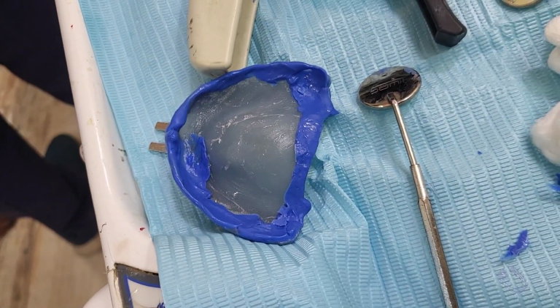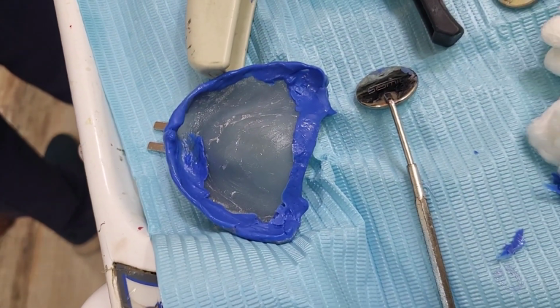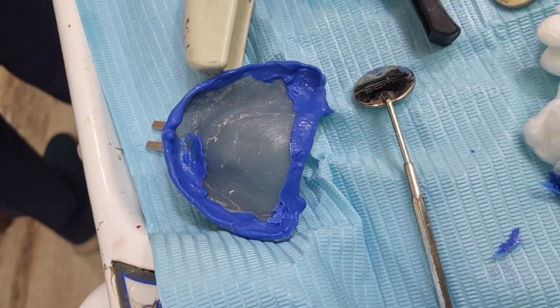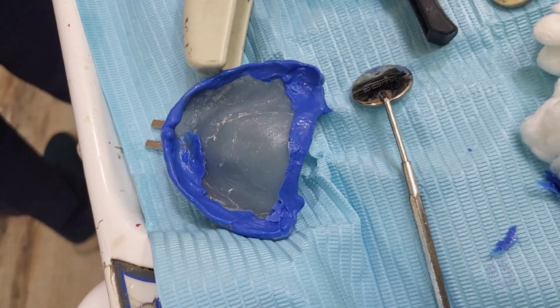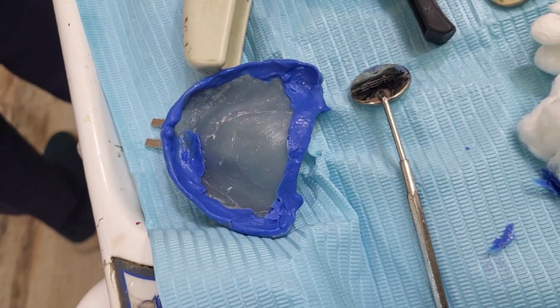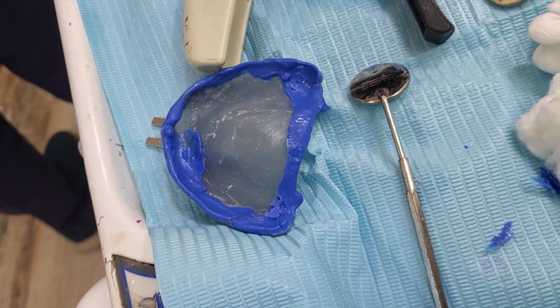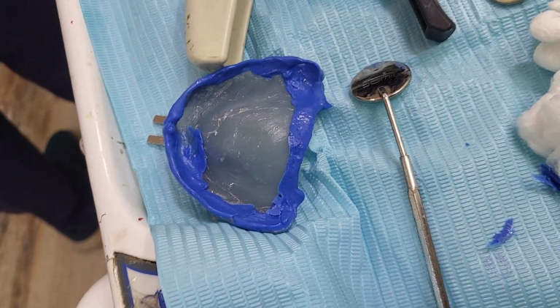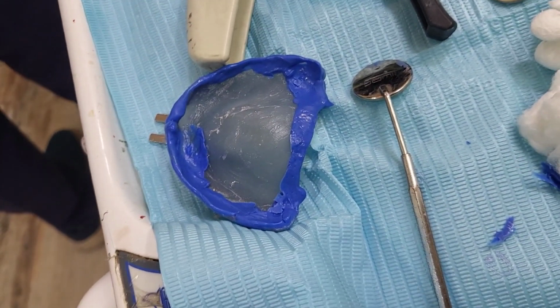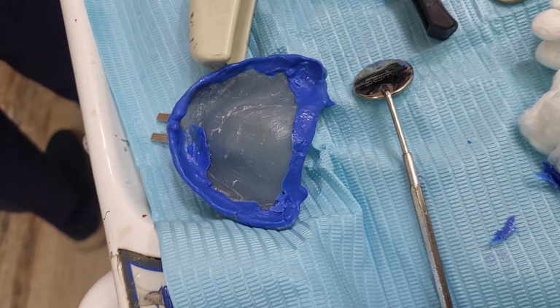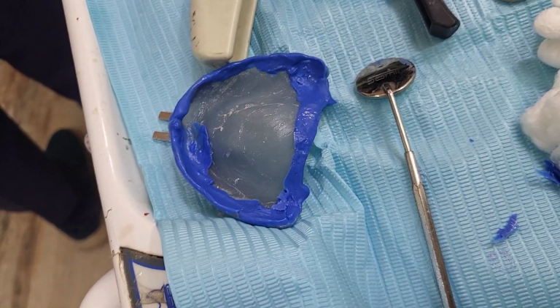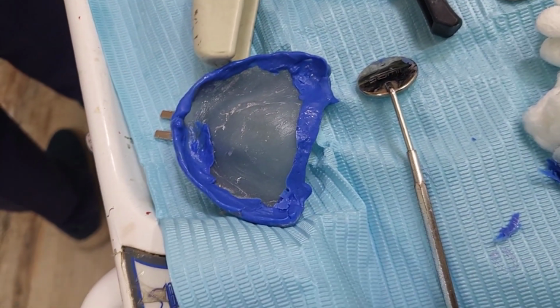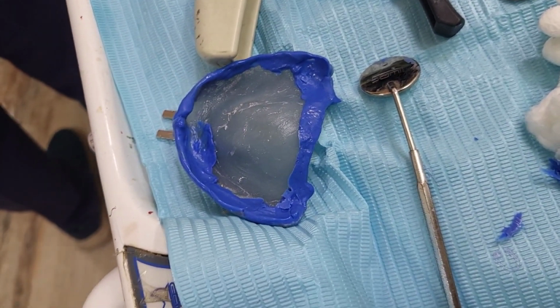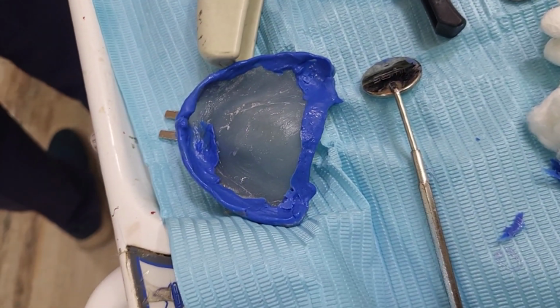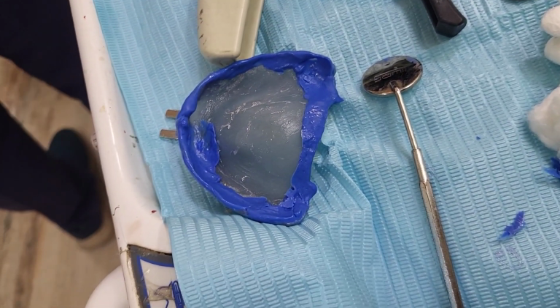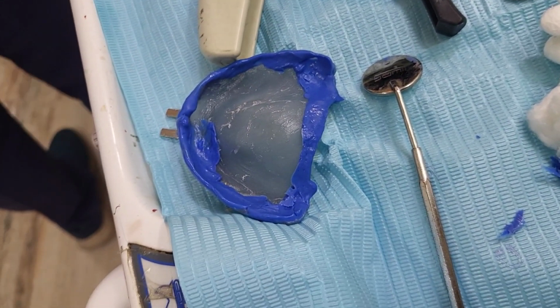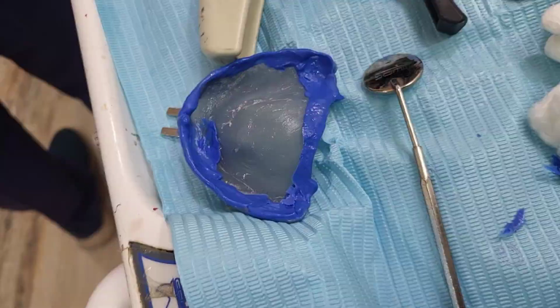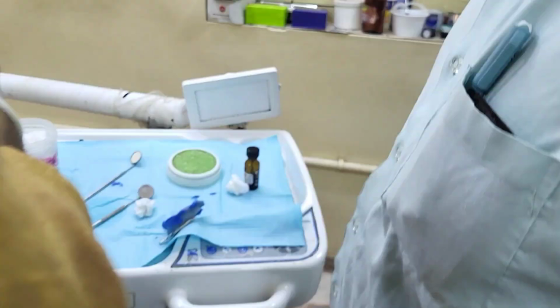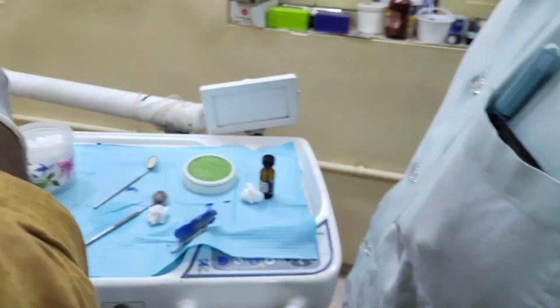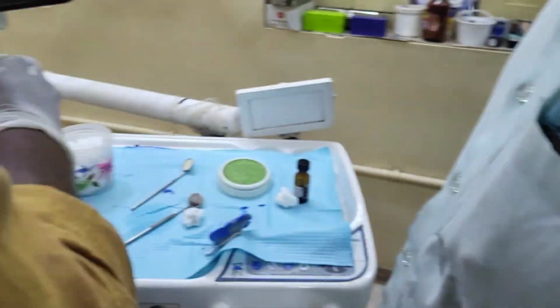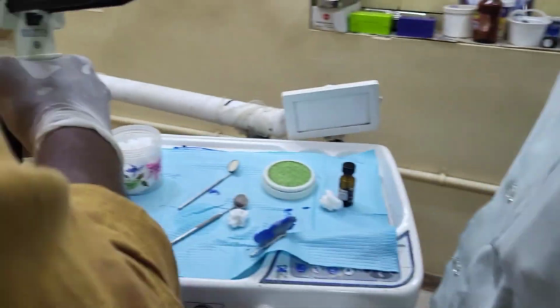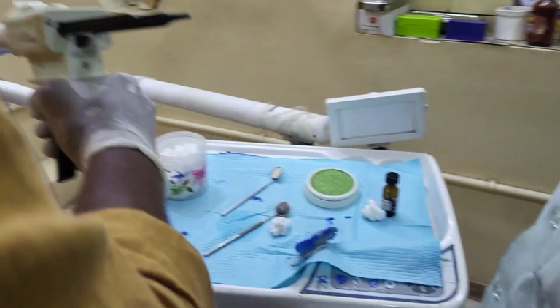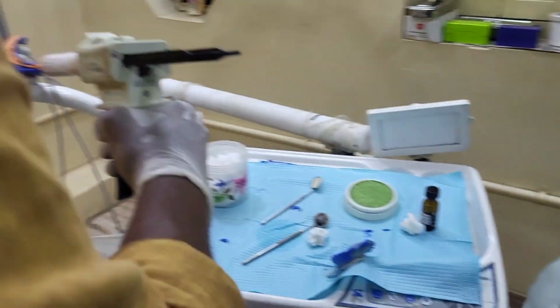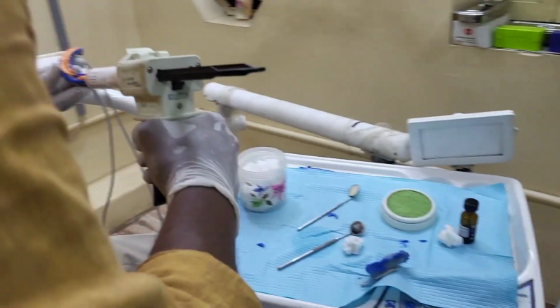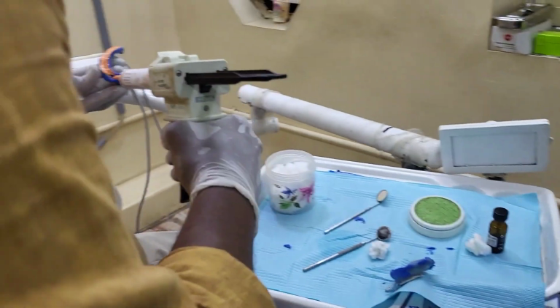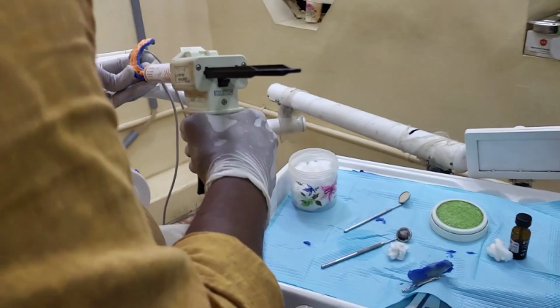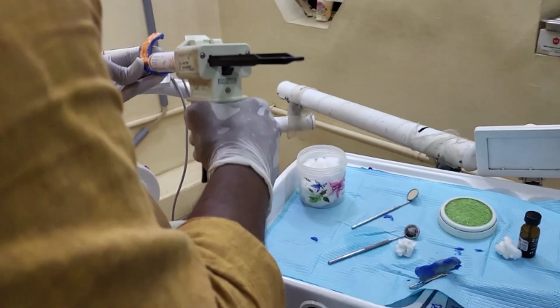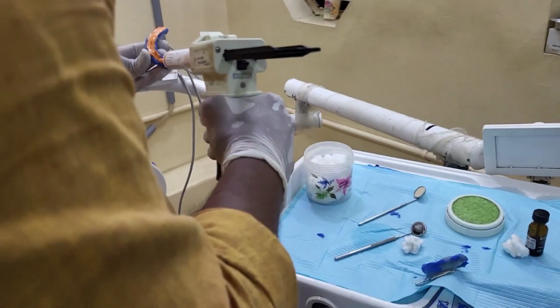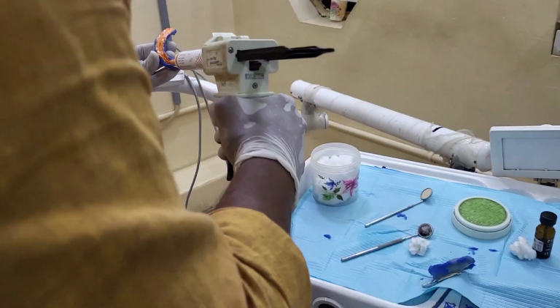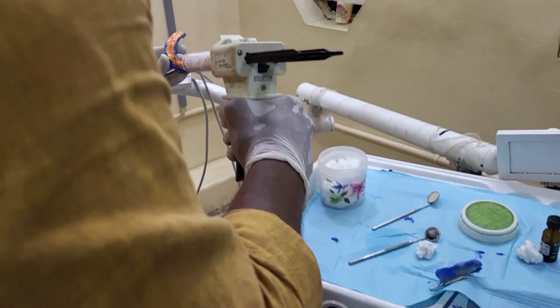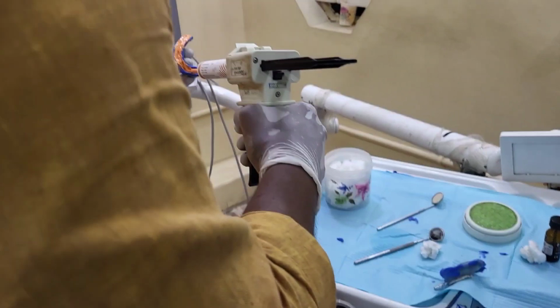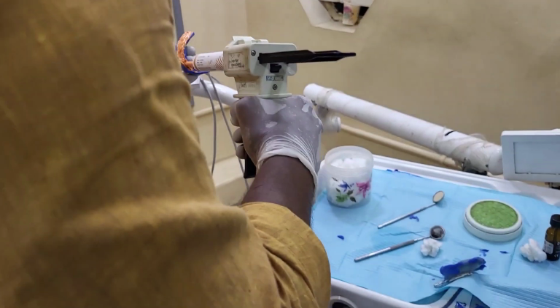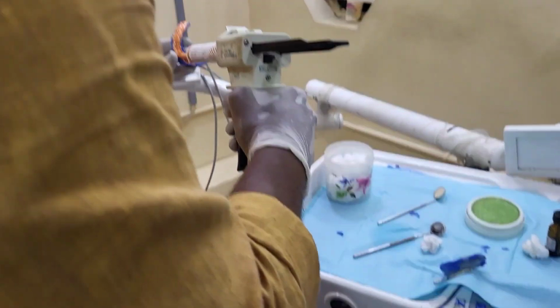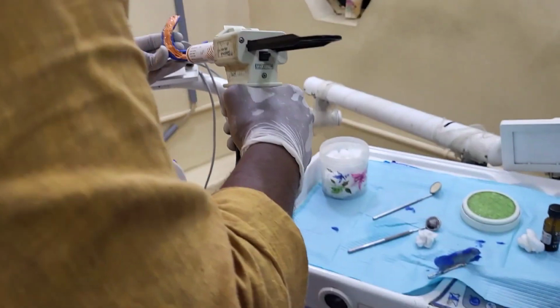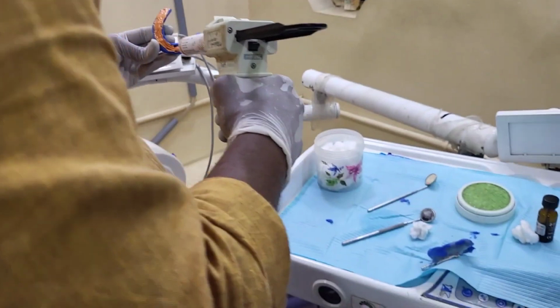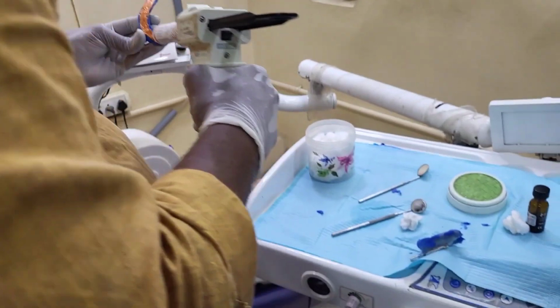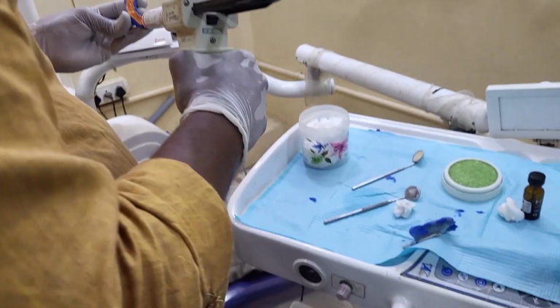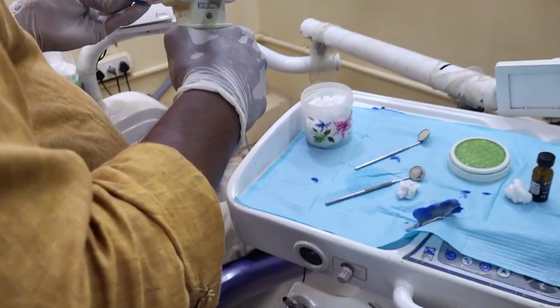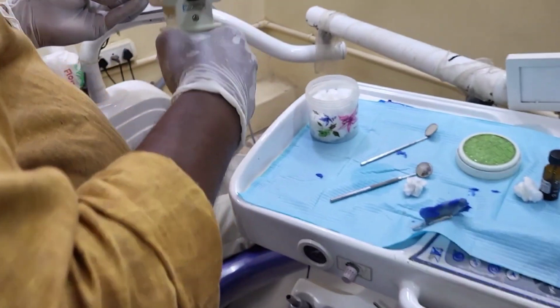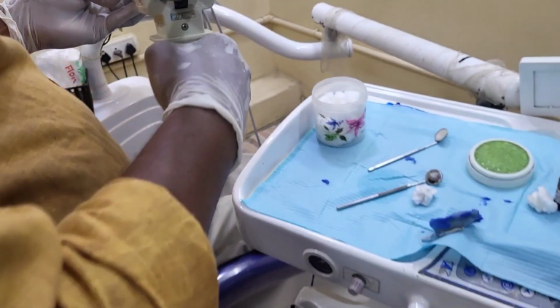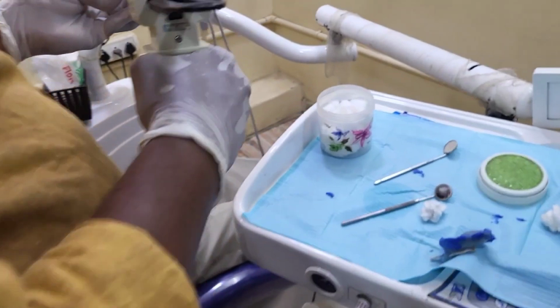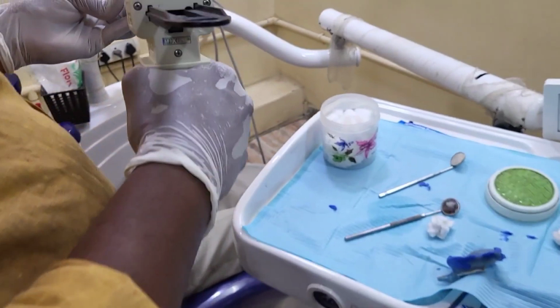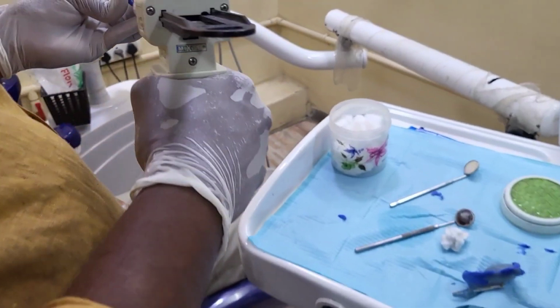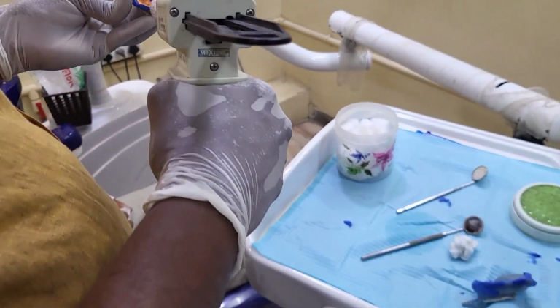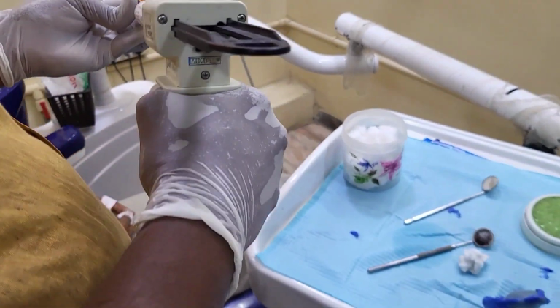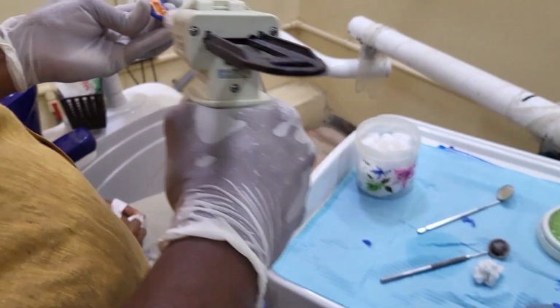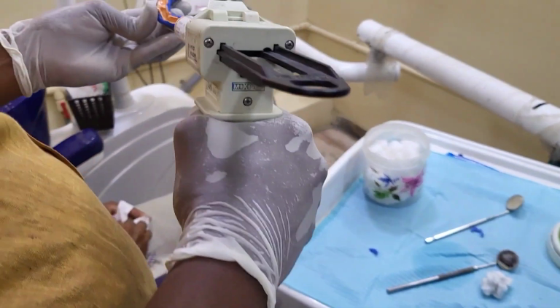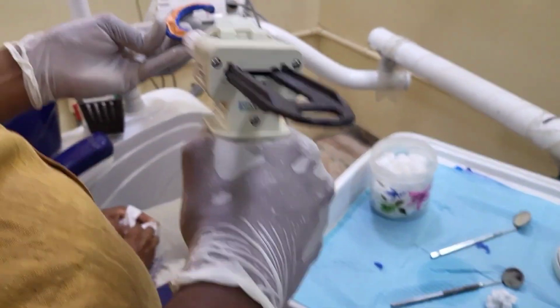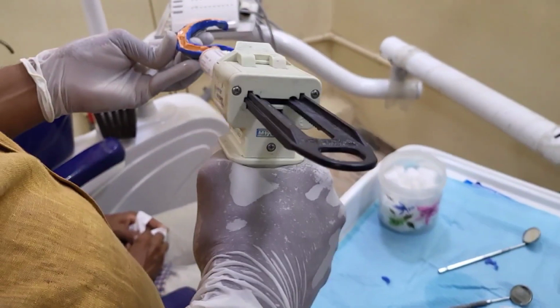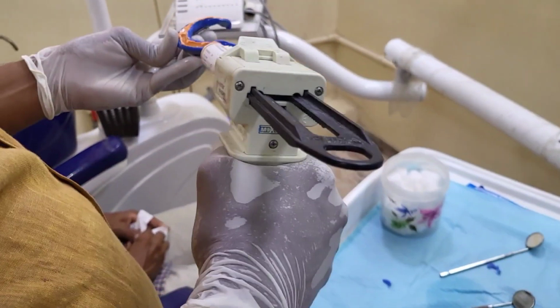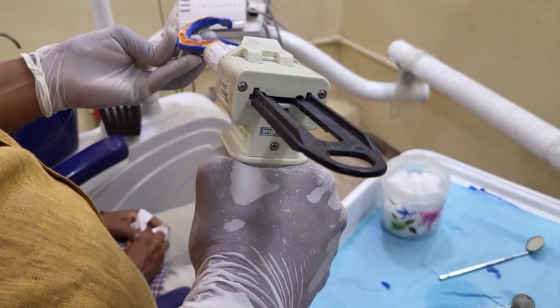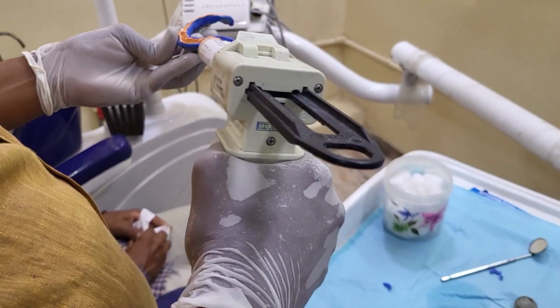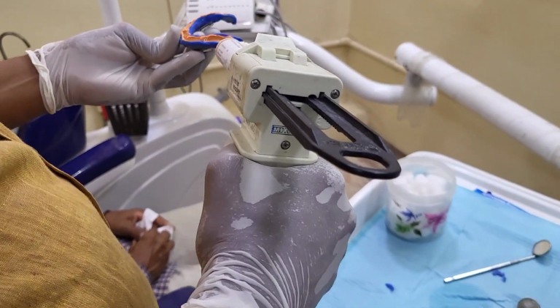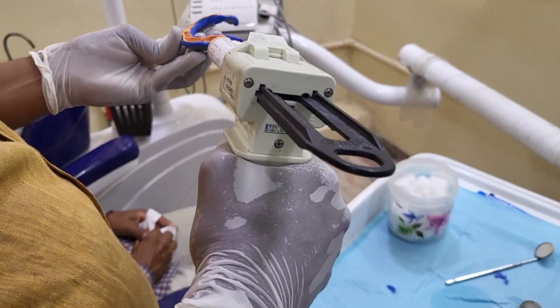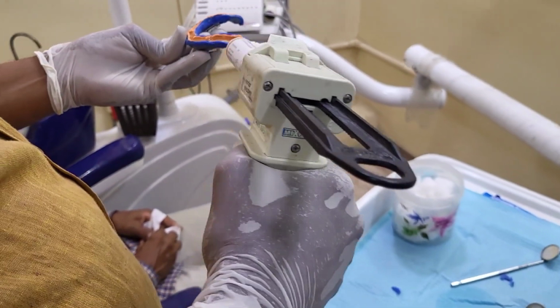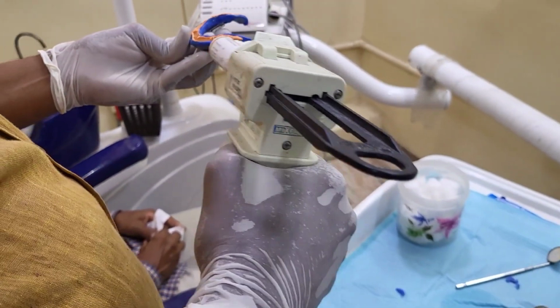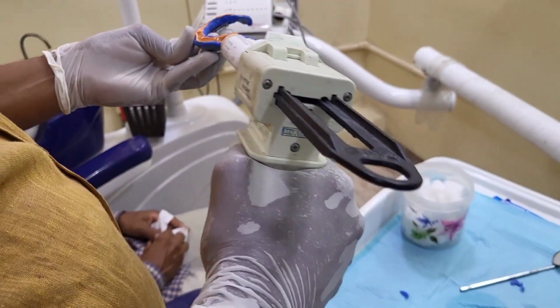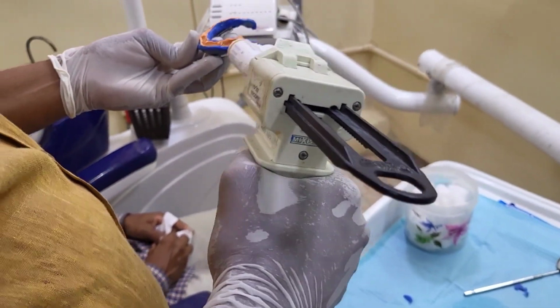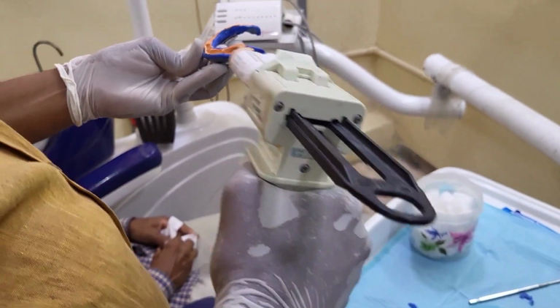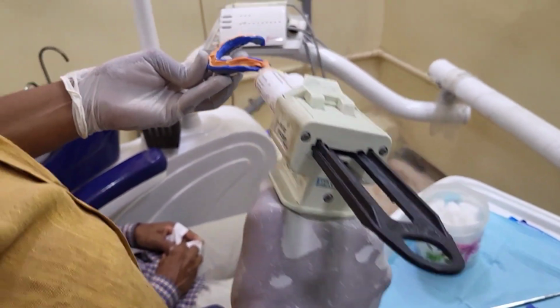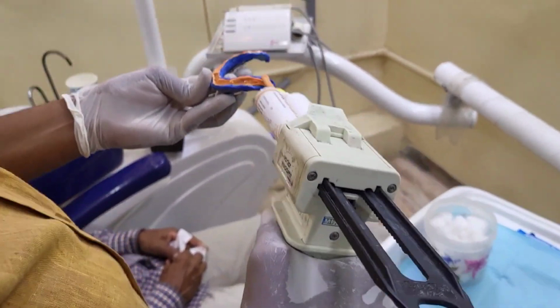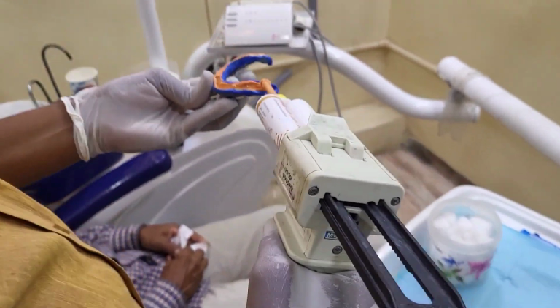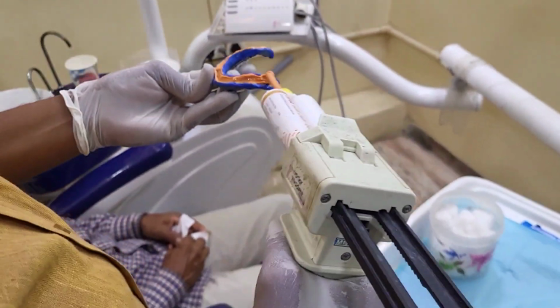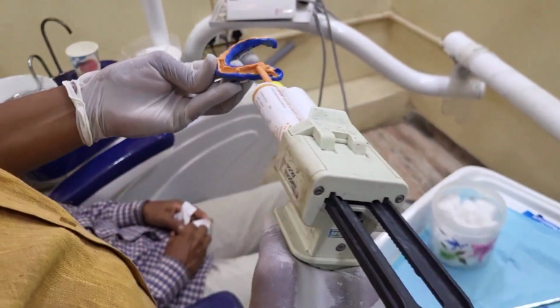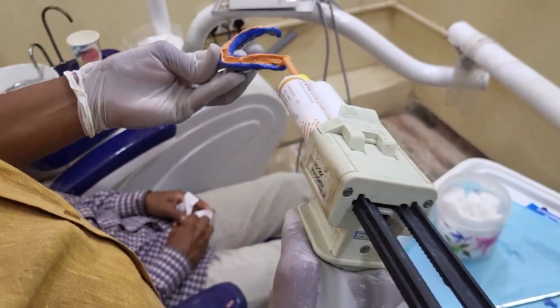Now the border molding procedure has been completed. Later, we are going to take the secondary impression with the help of light body.